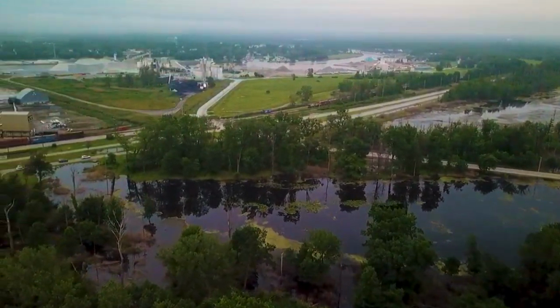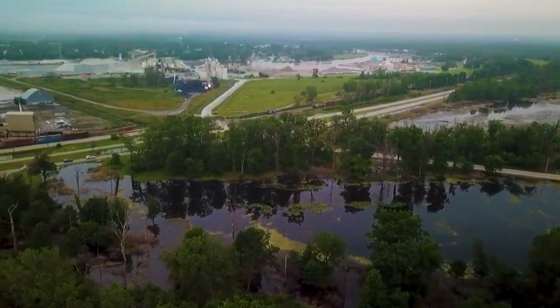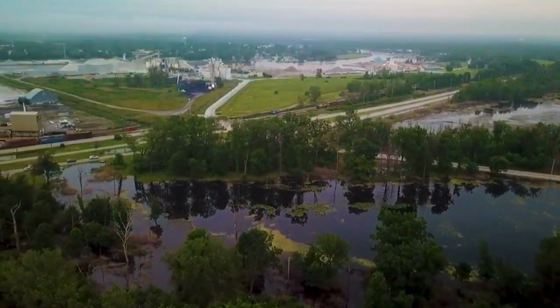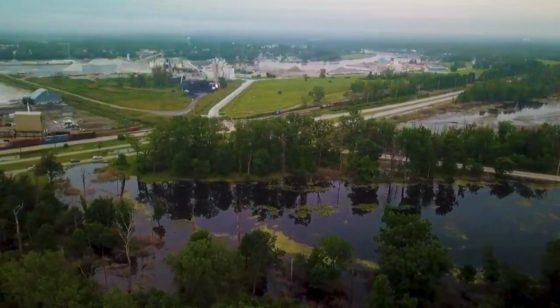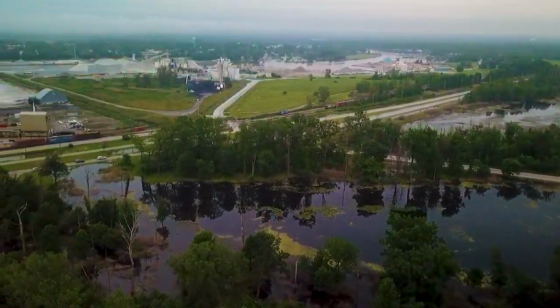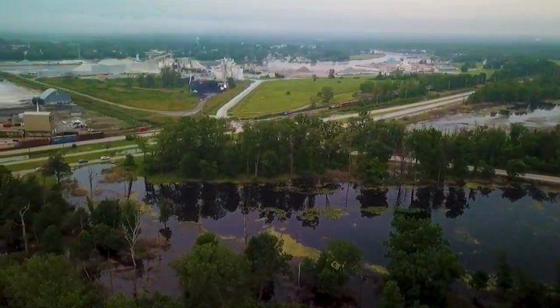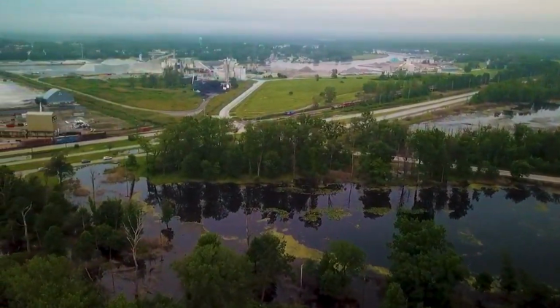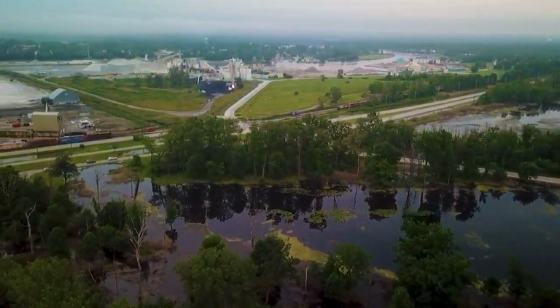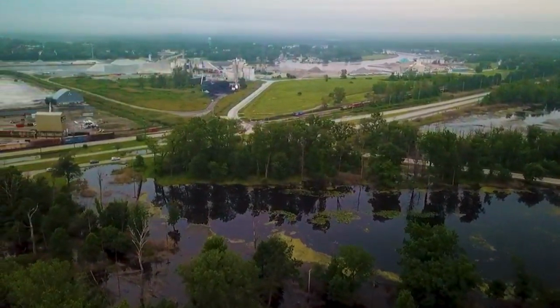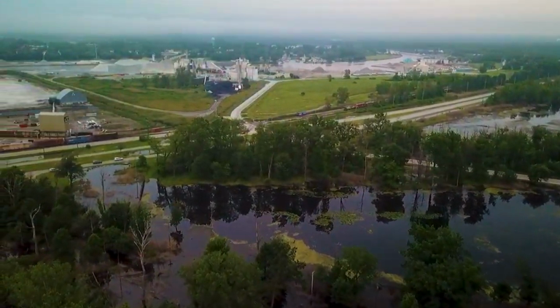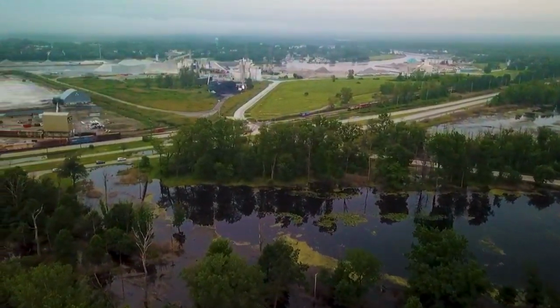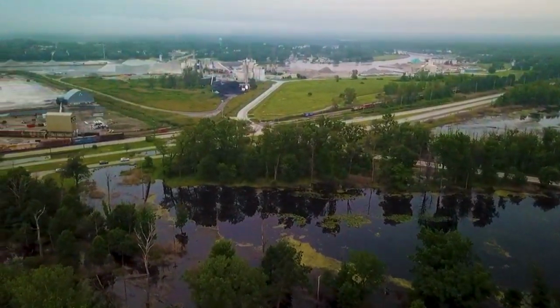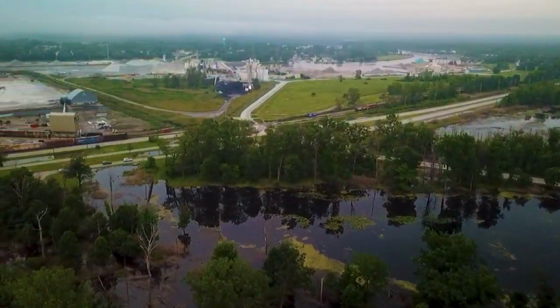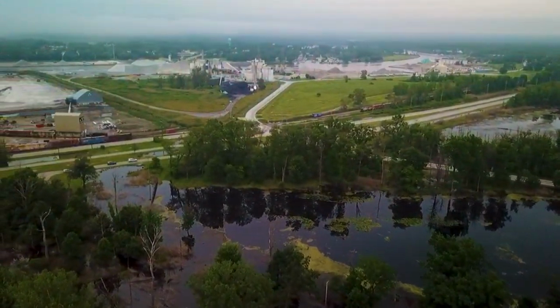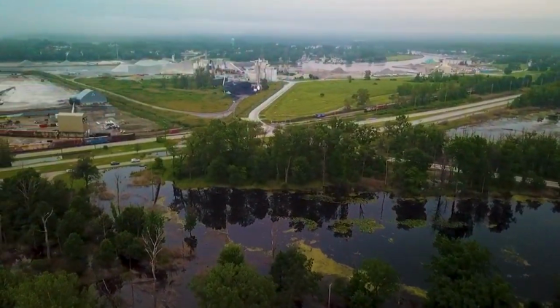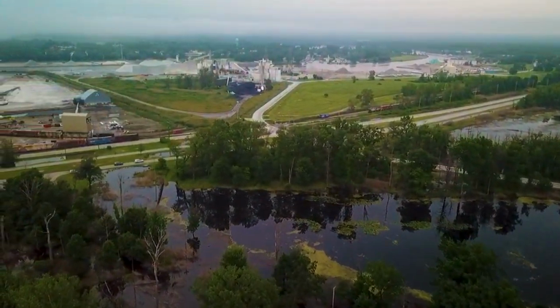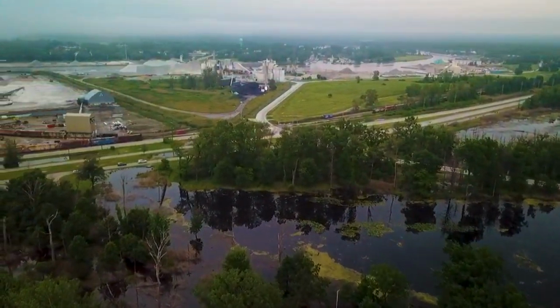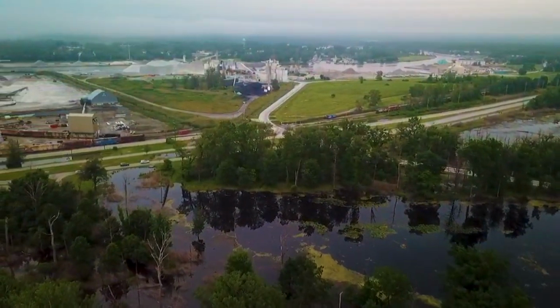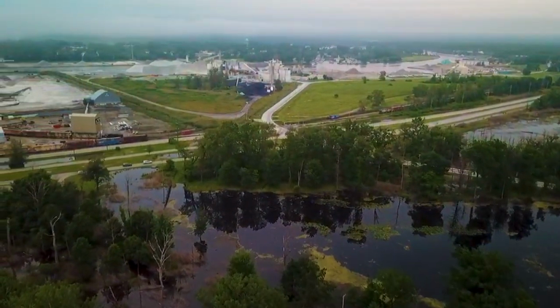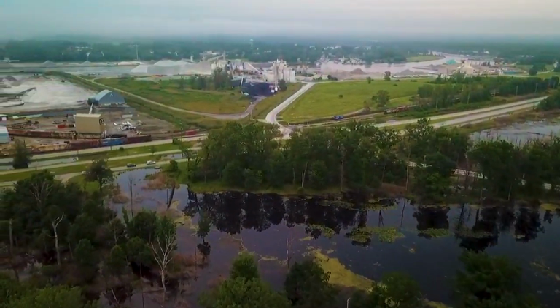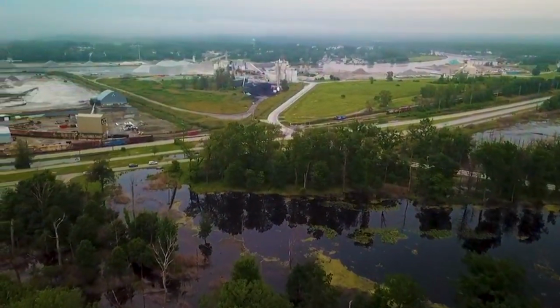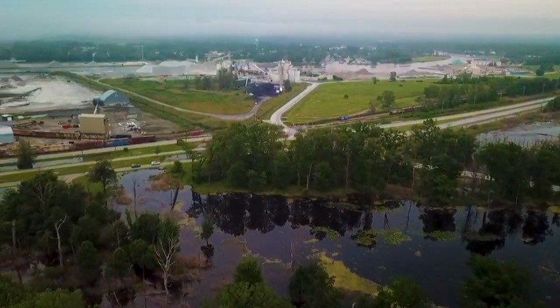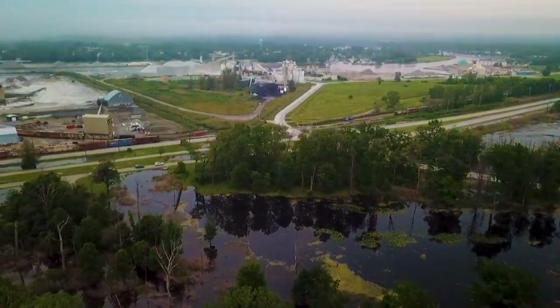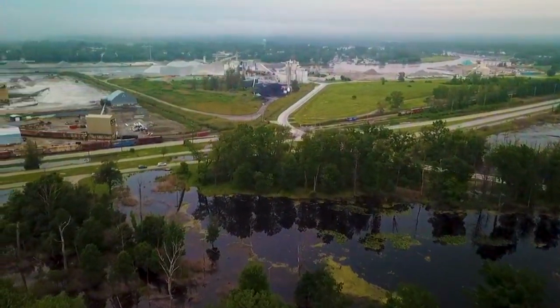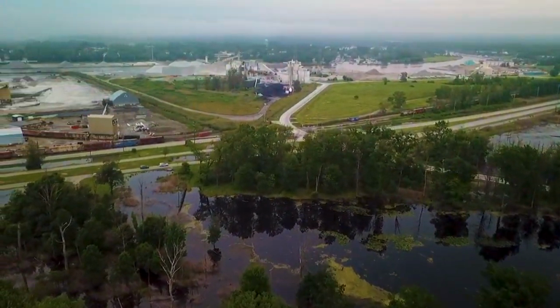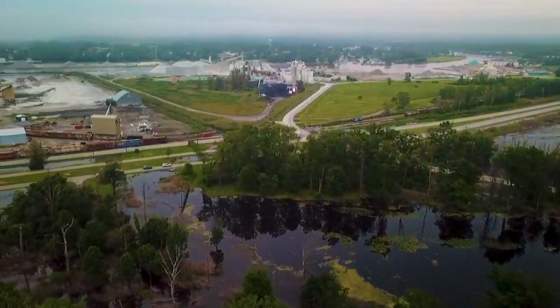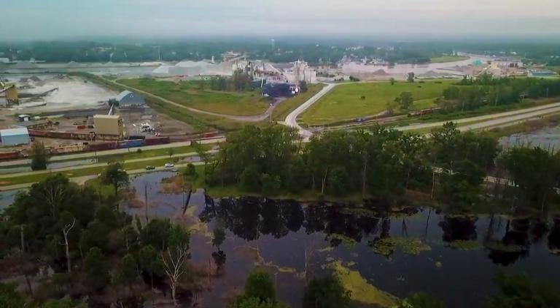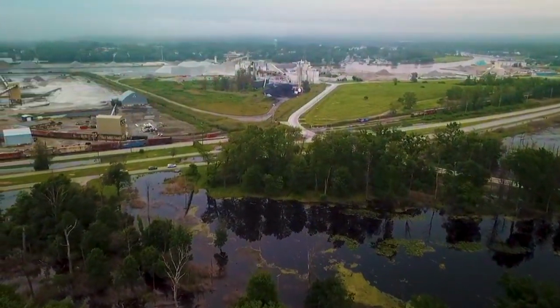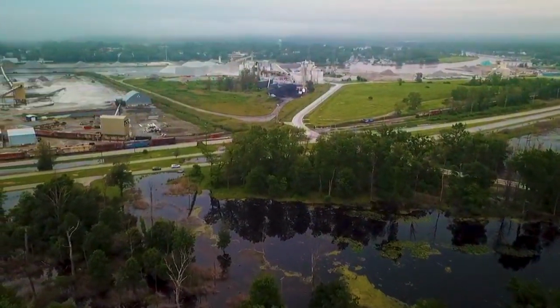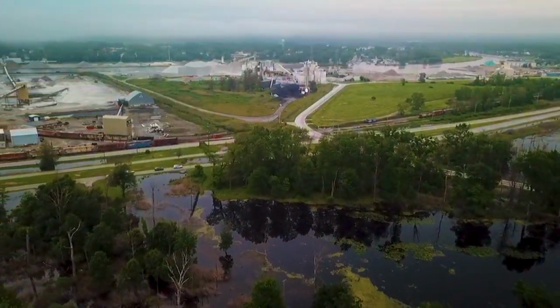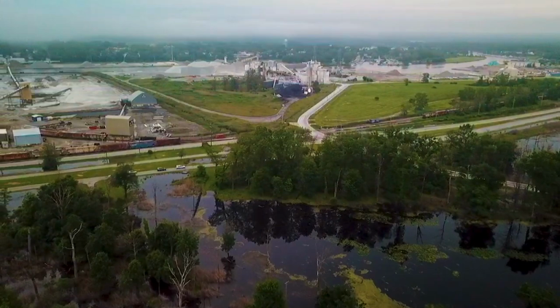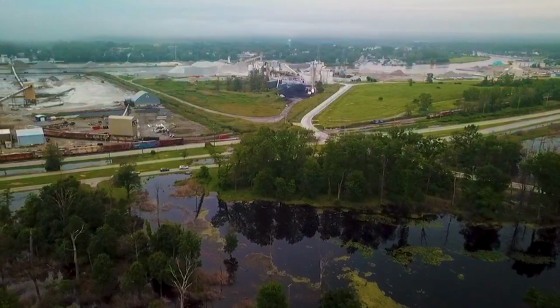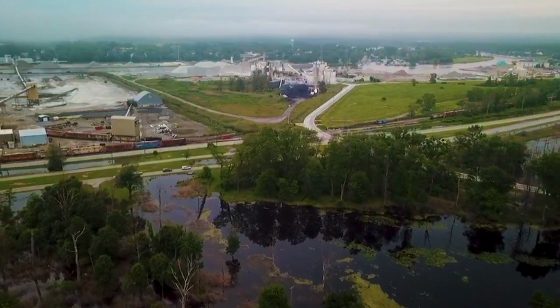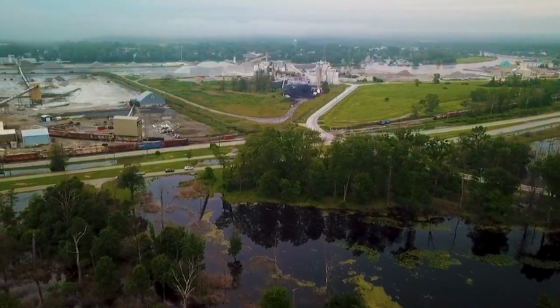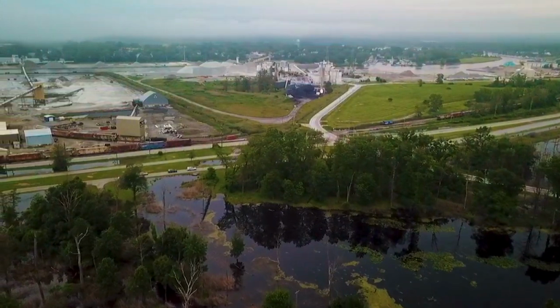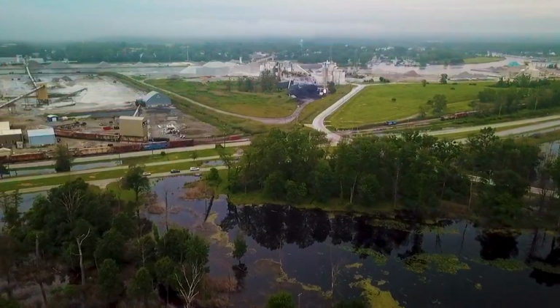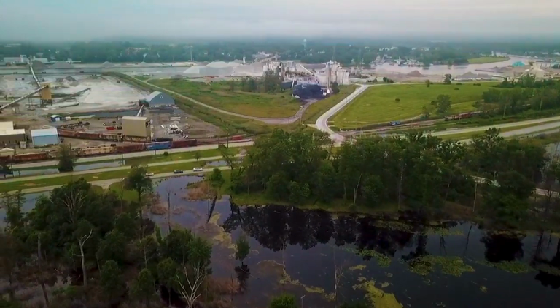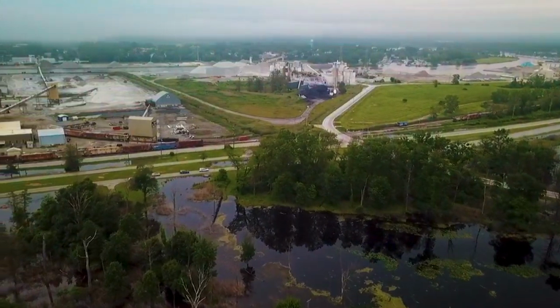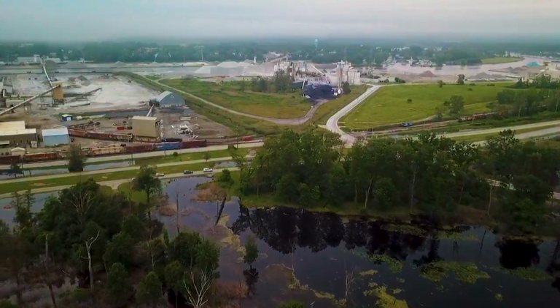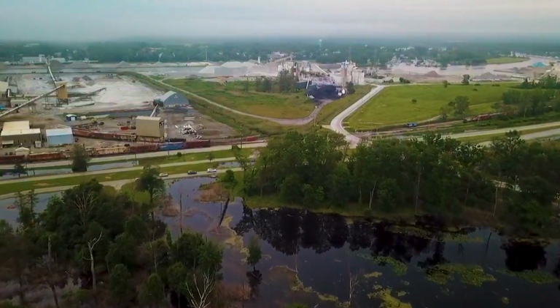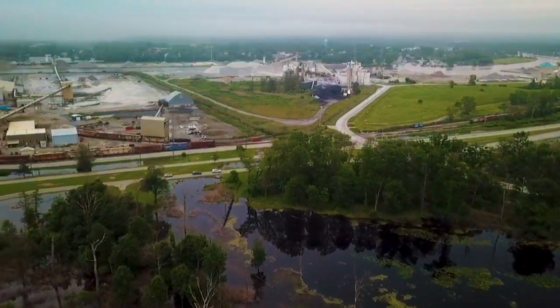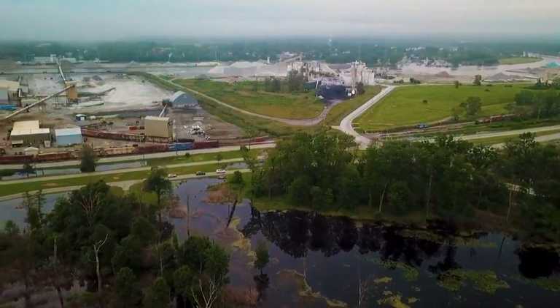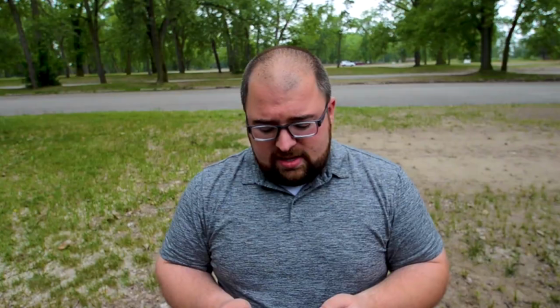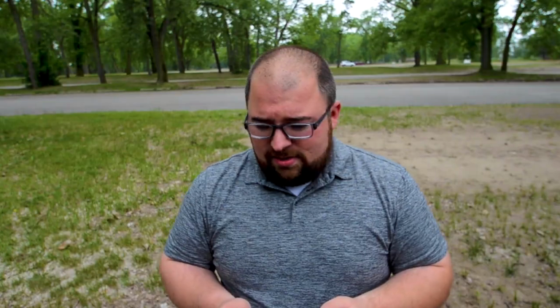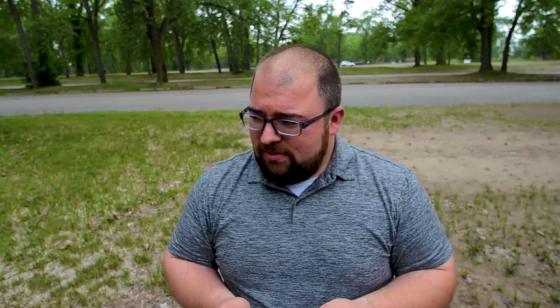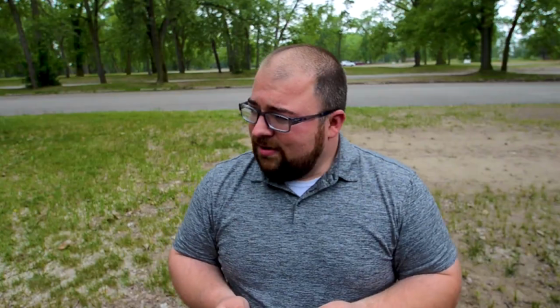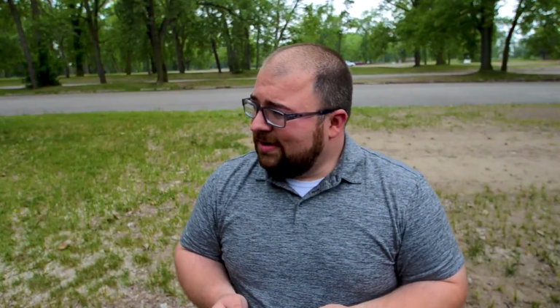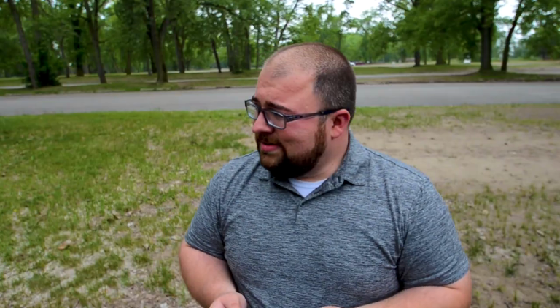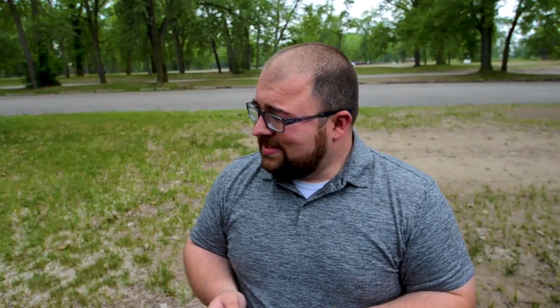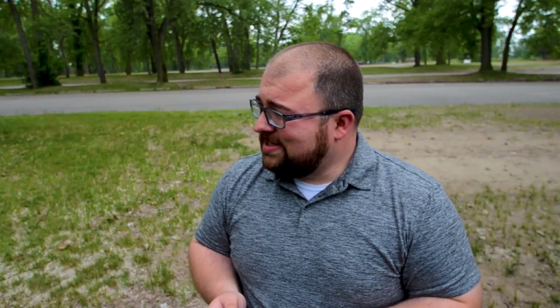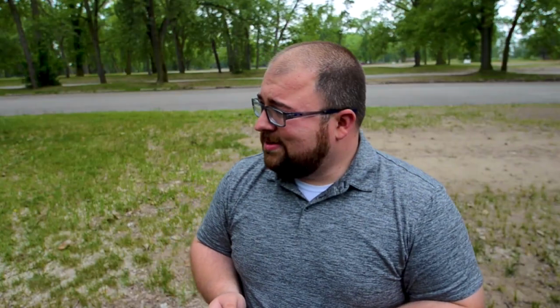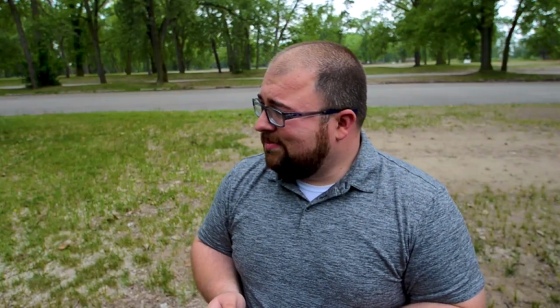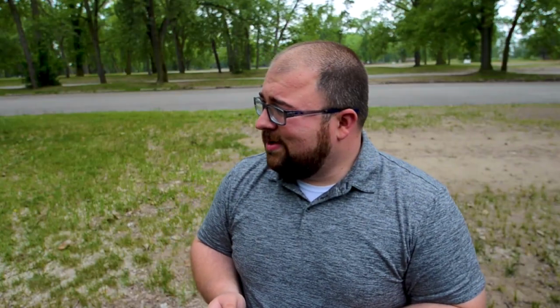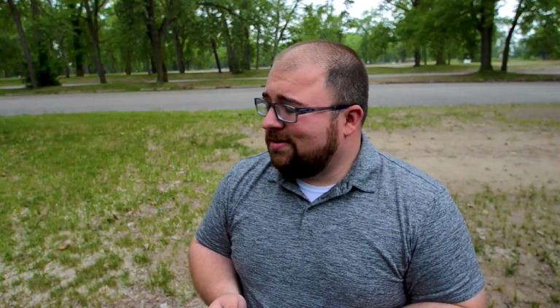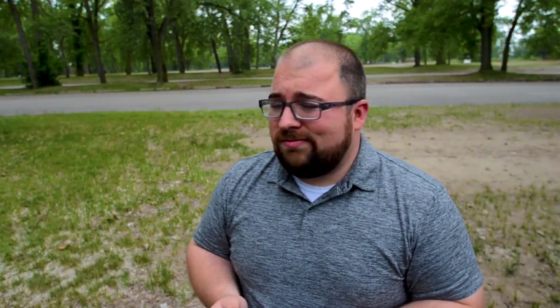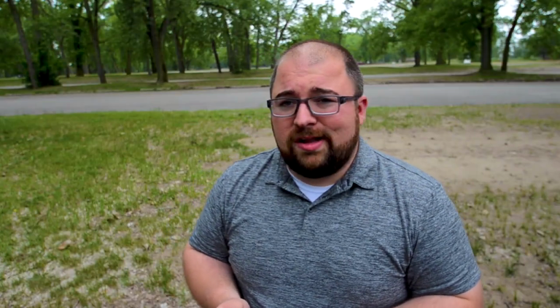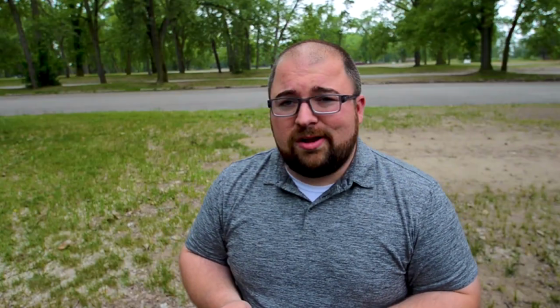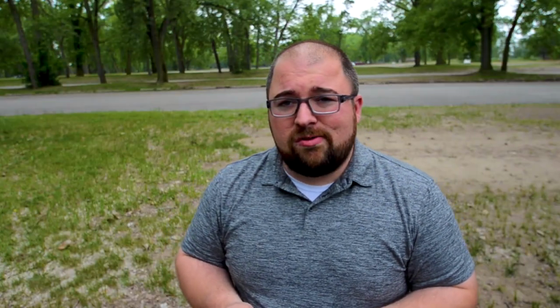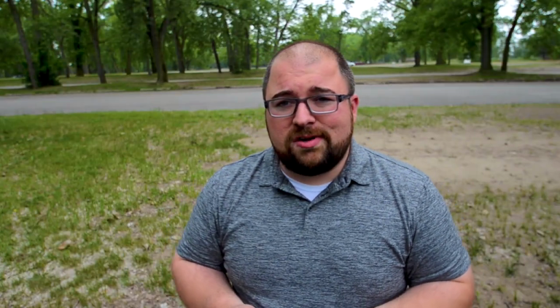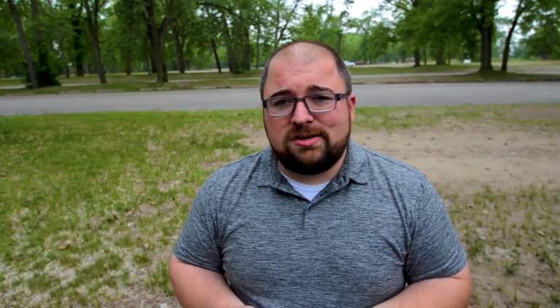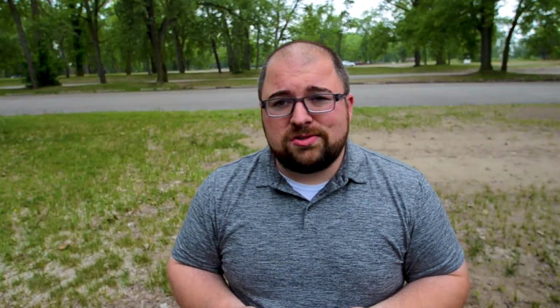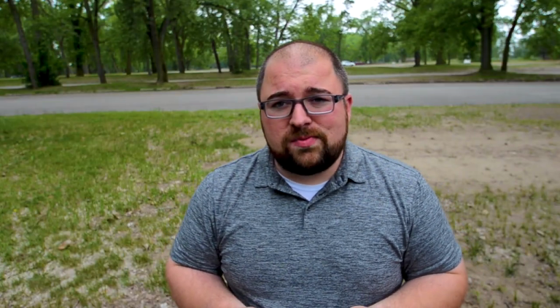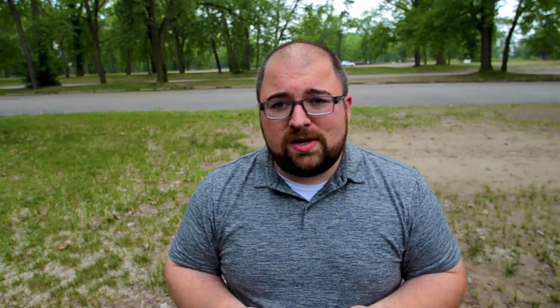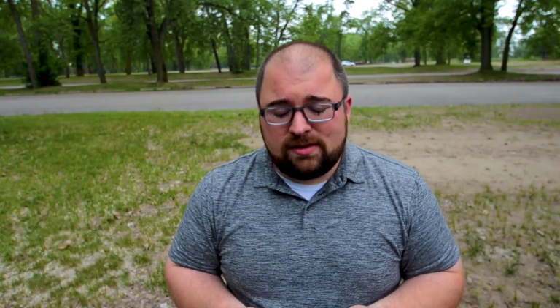So I'm circling around. I kind of want to get the entrance over here when we first pulled in, and you can see some flooding over here as well.